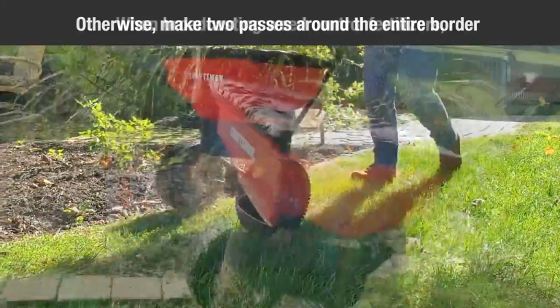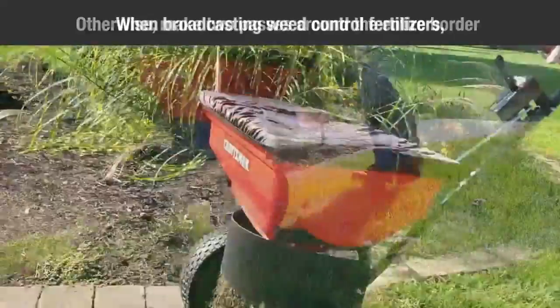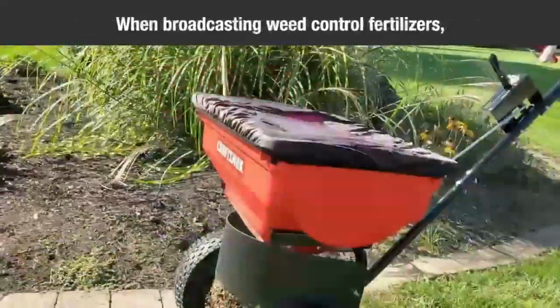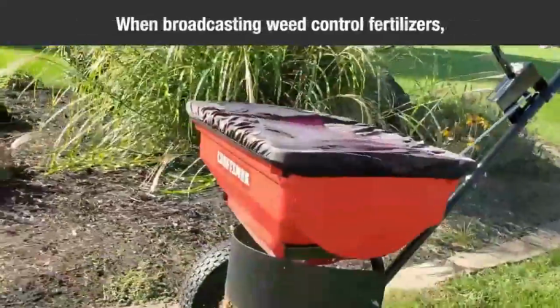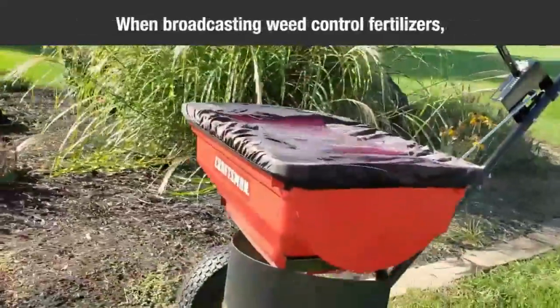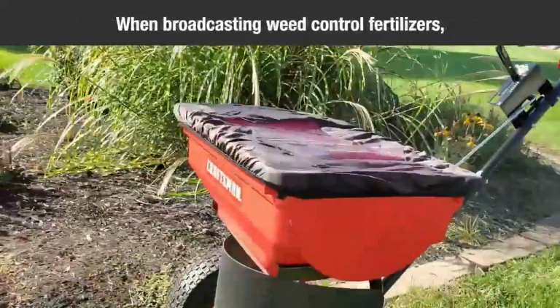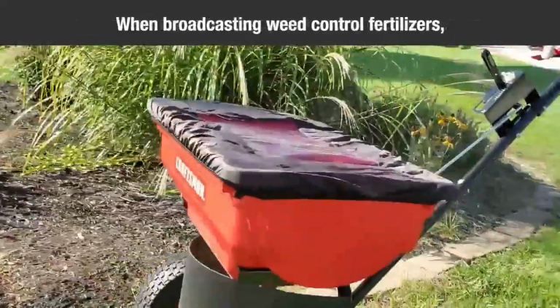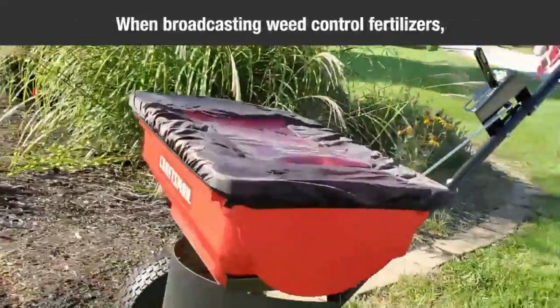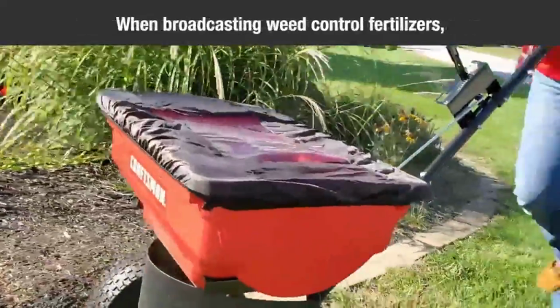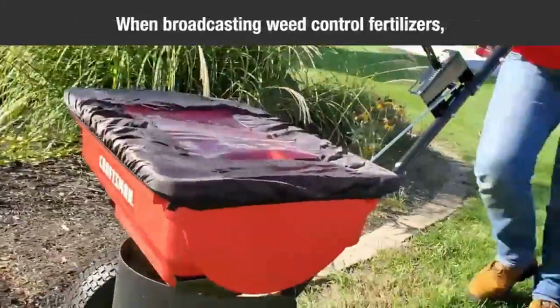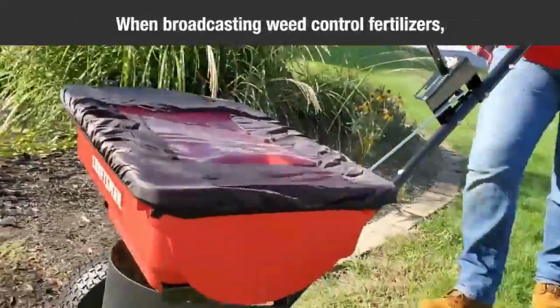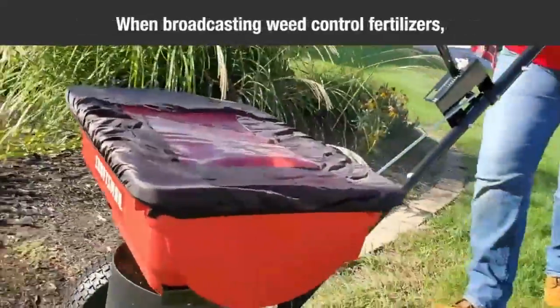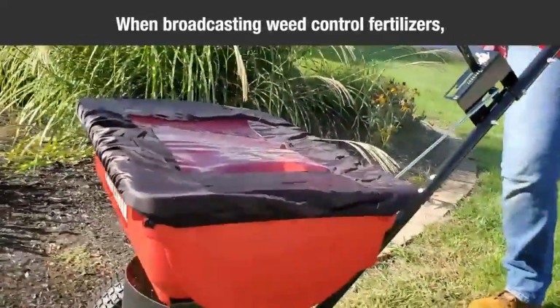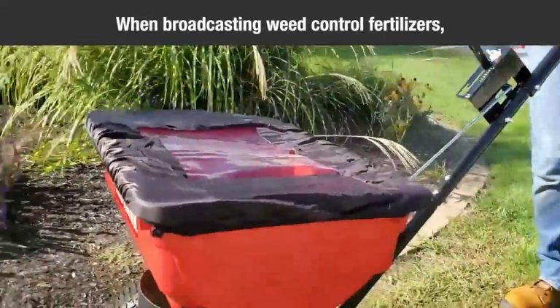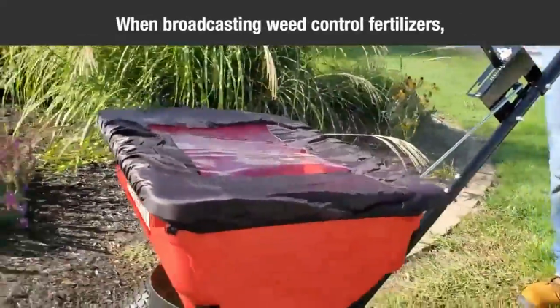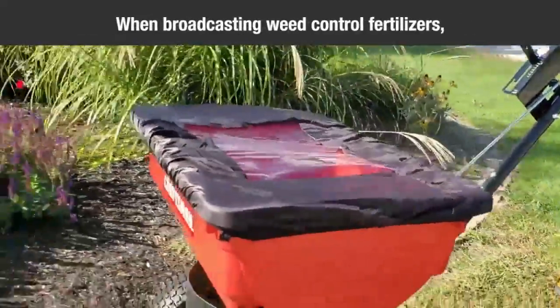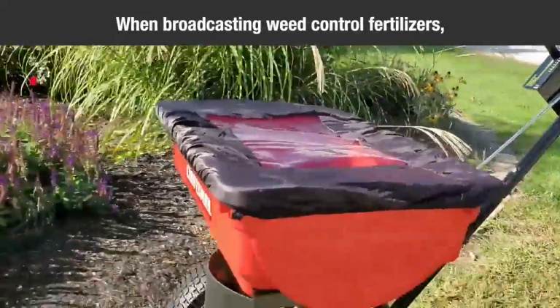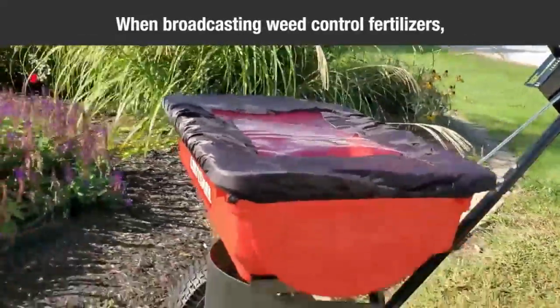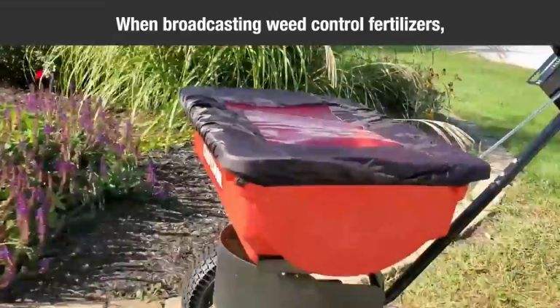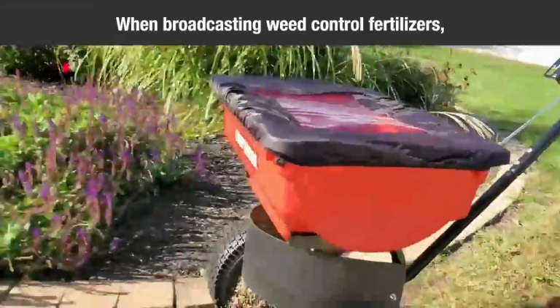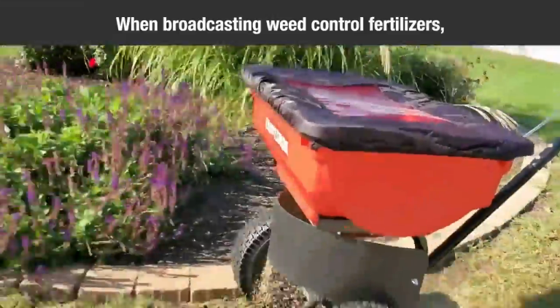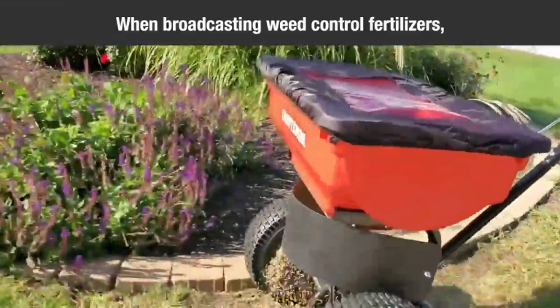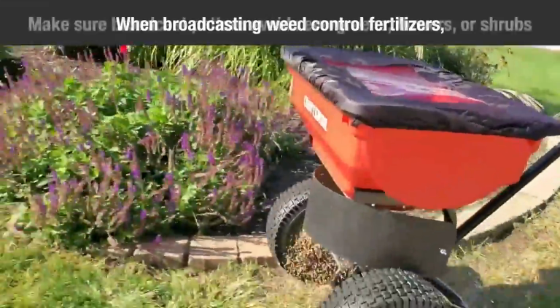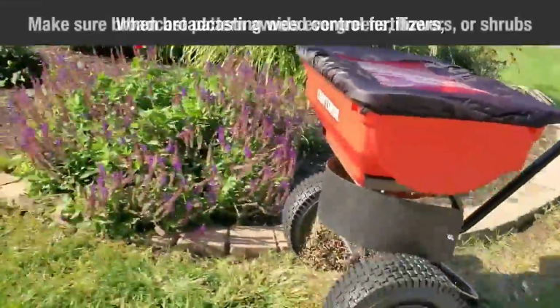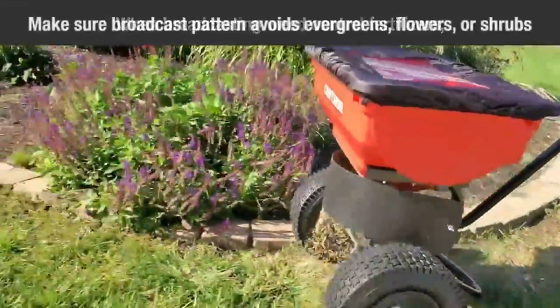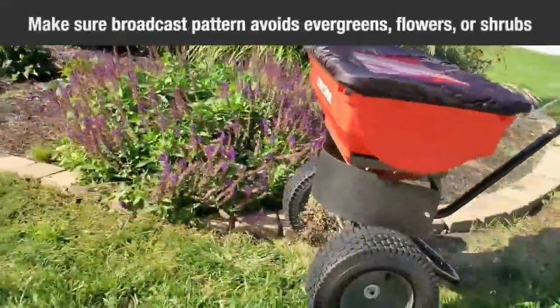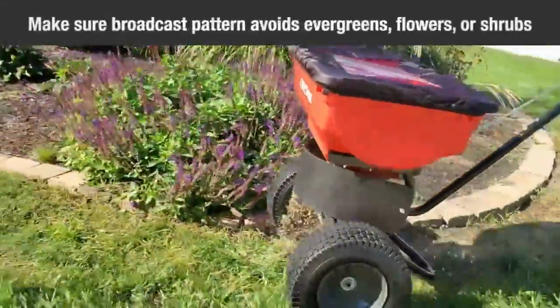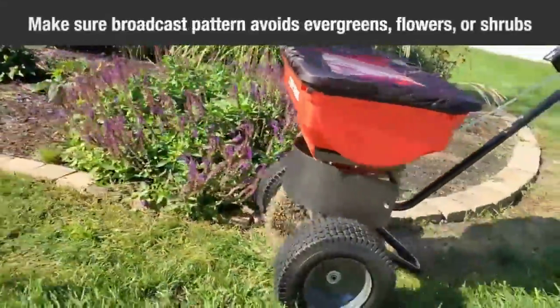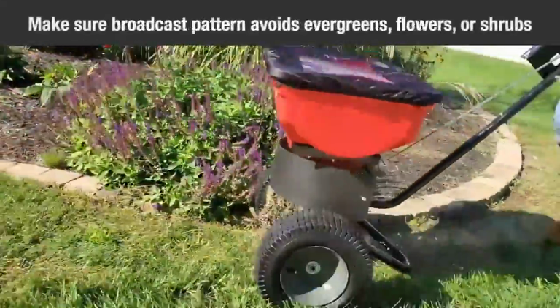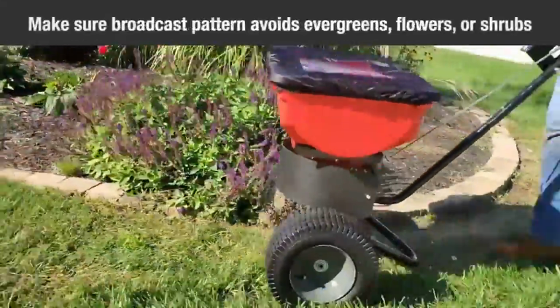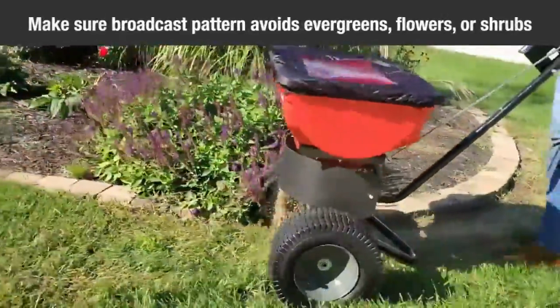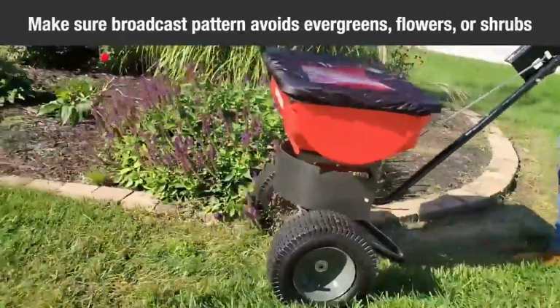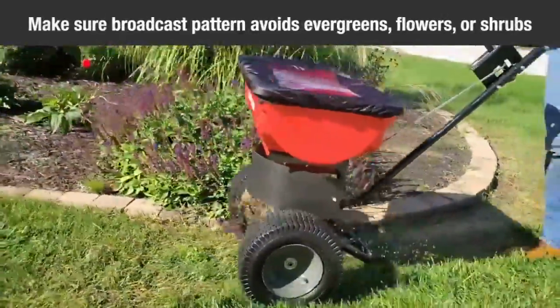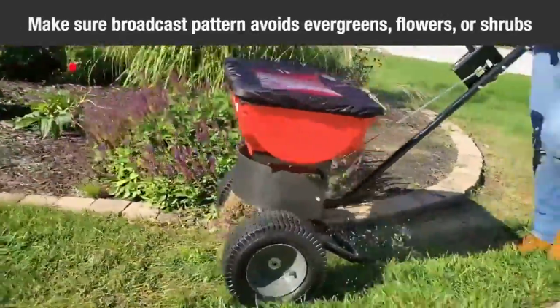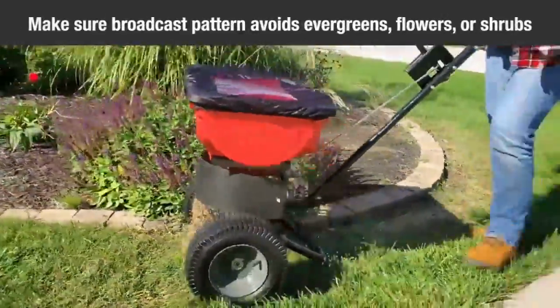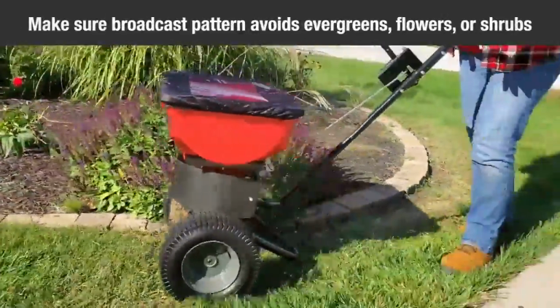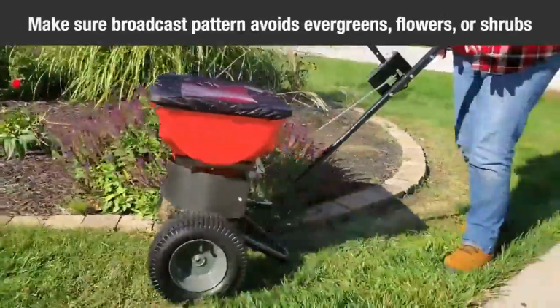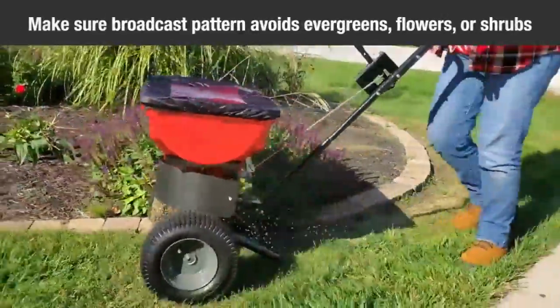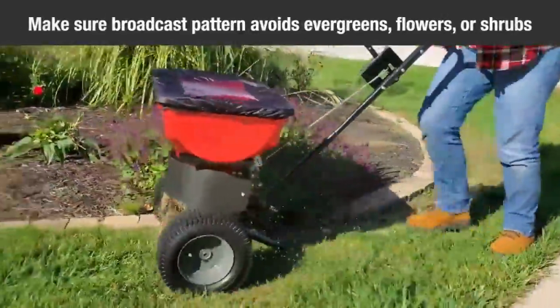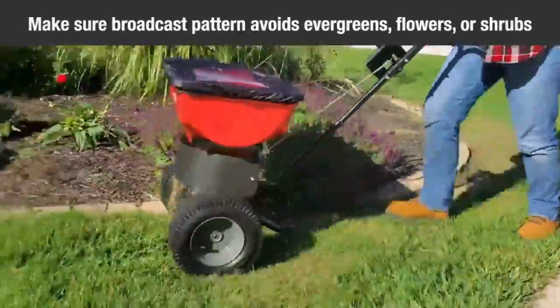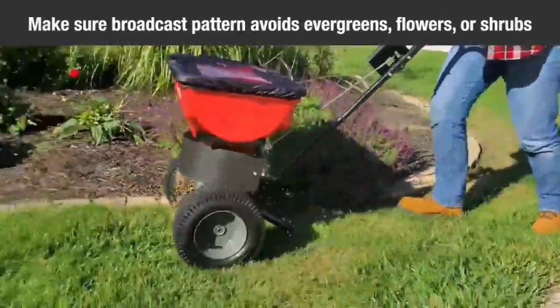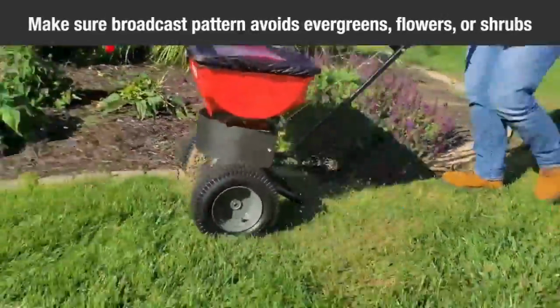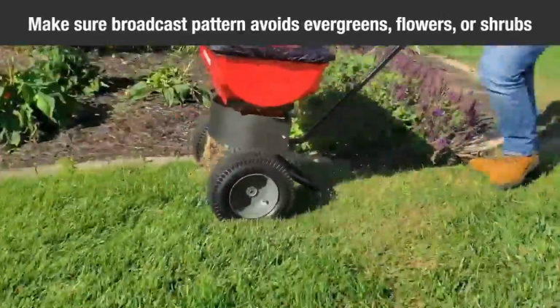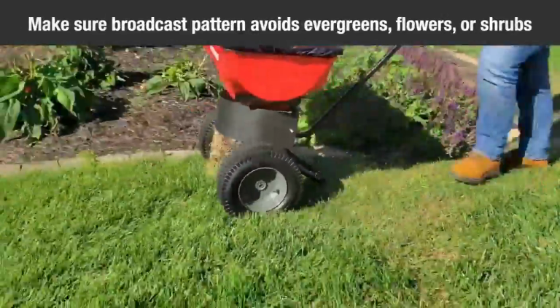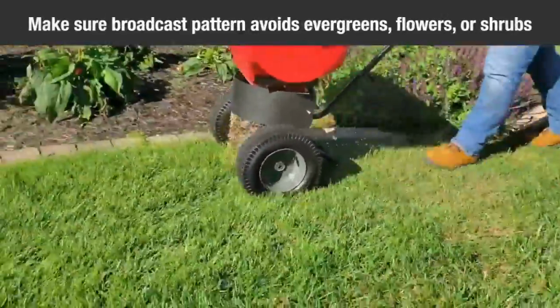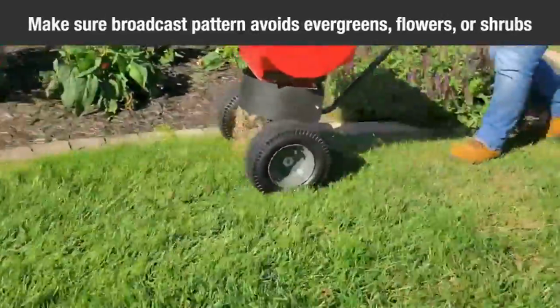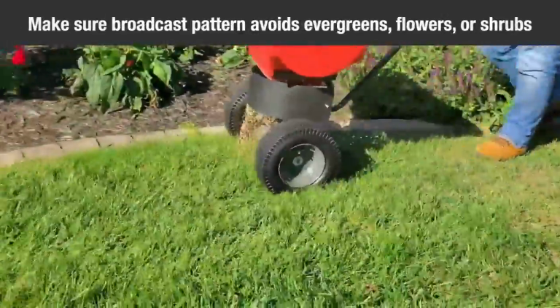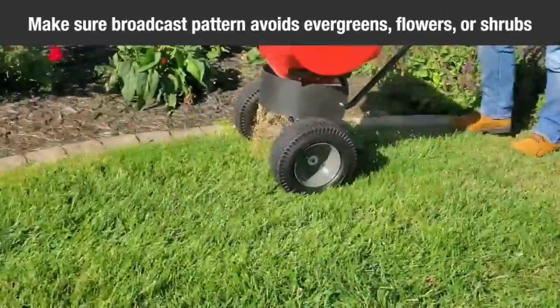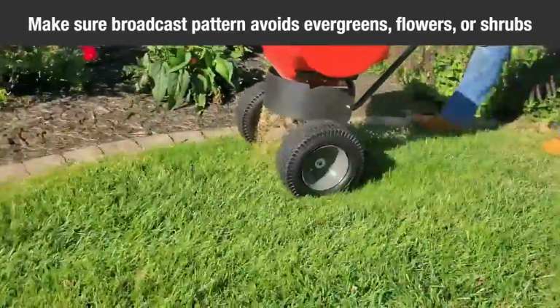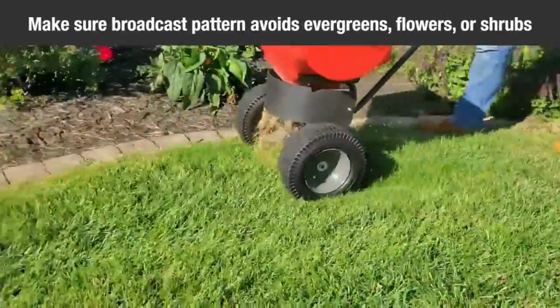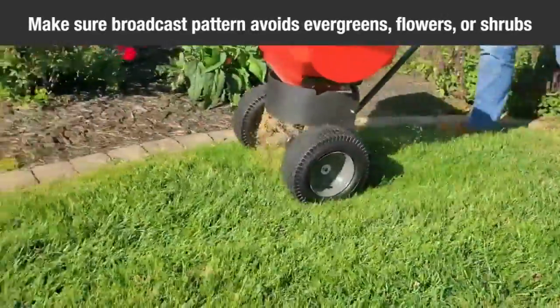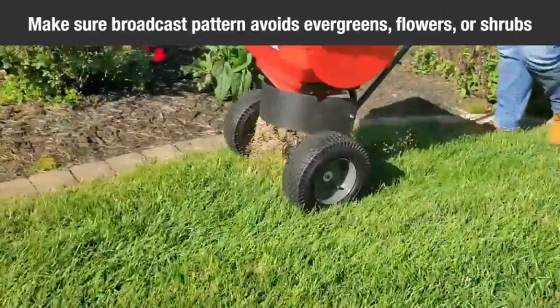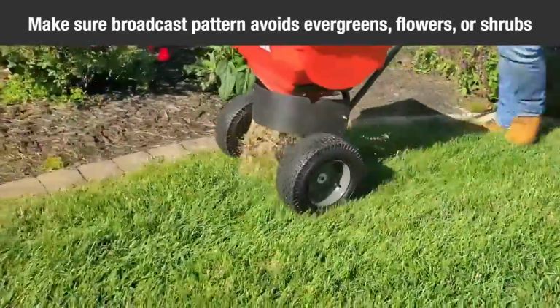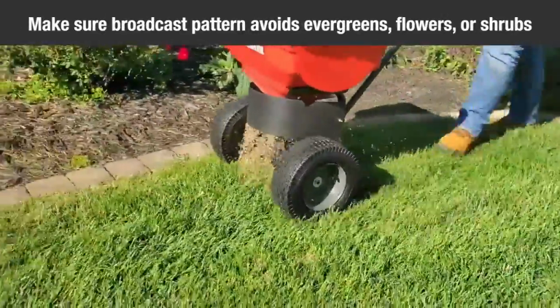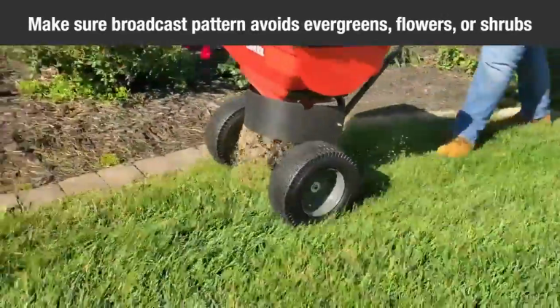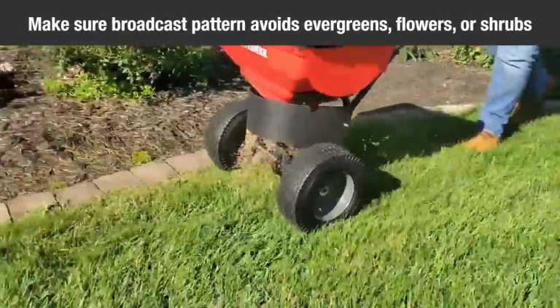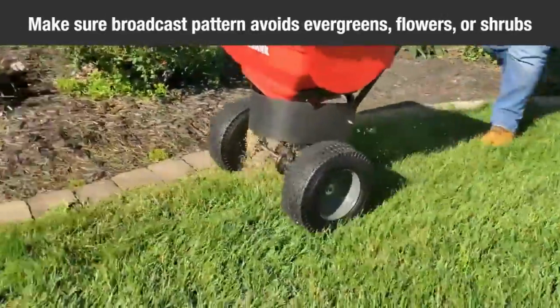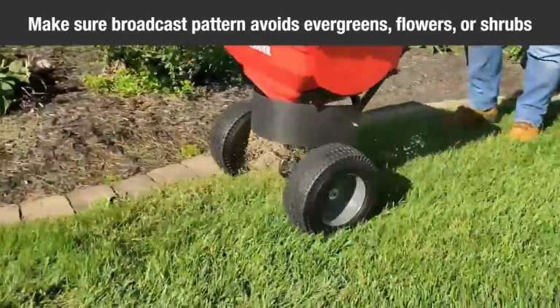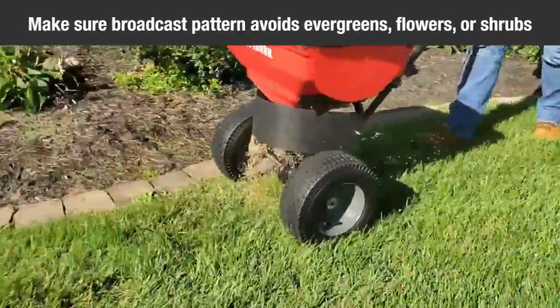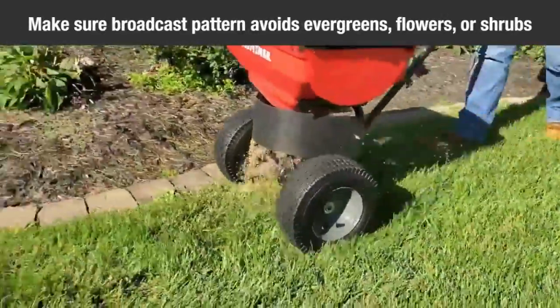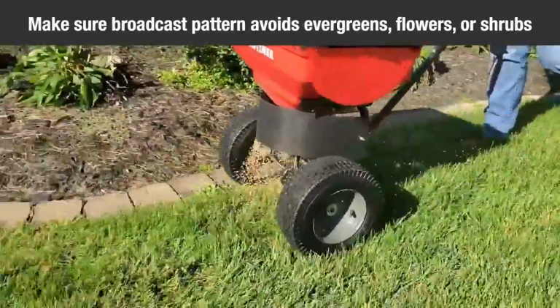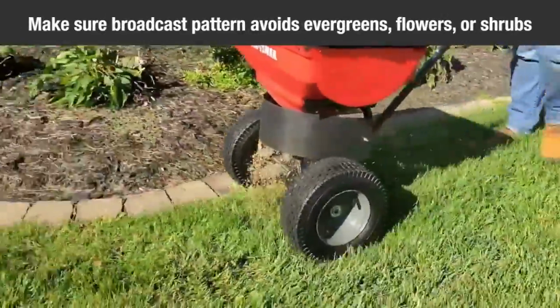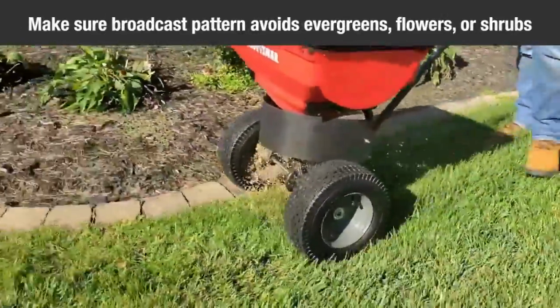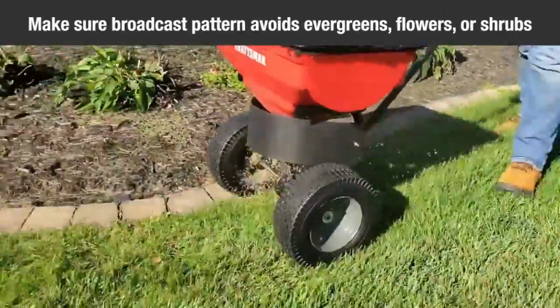When broadcasting weed control fertilizers, make sure the broadcast pattern does not hit evergreen trees, flowers, or shrubs.